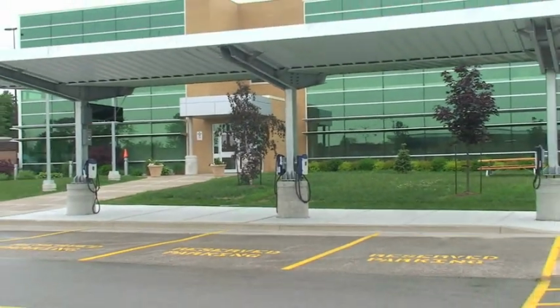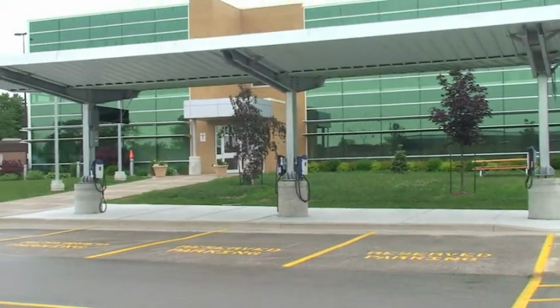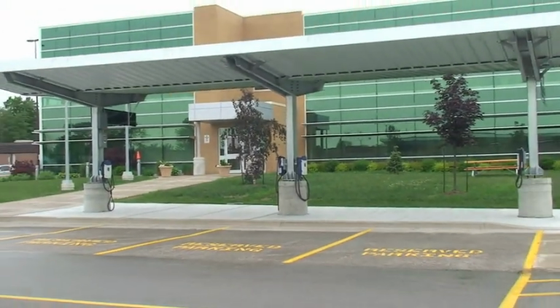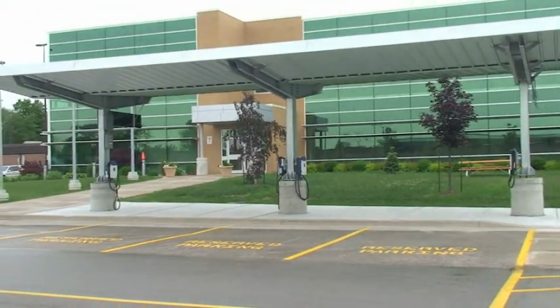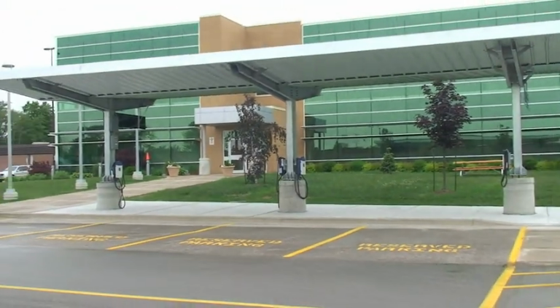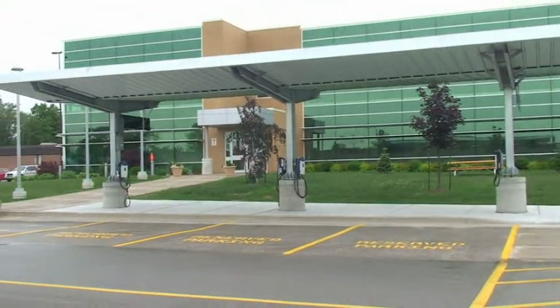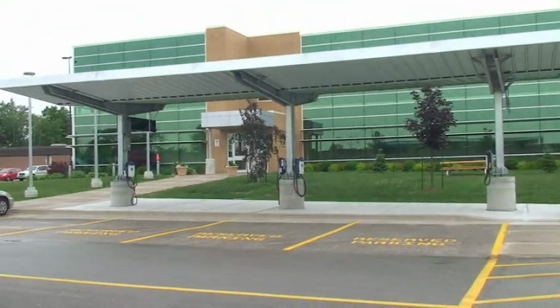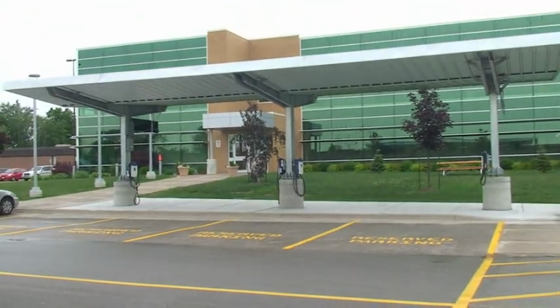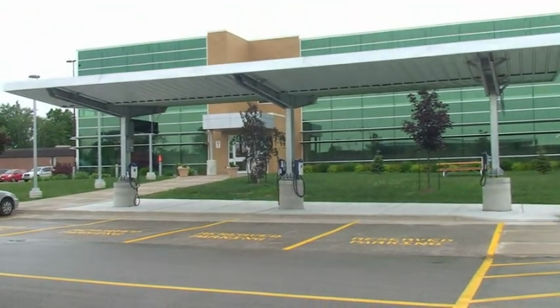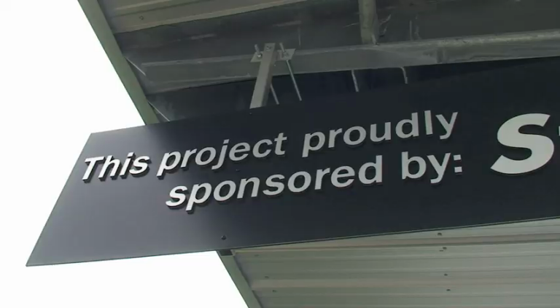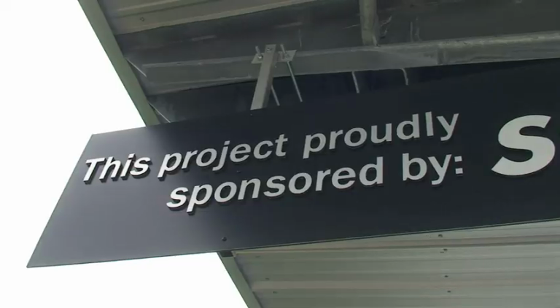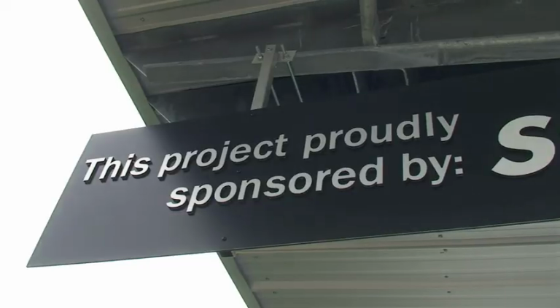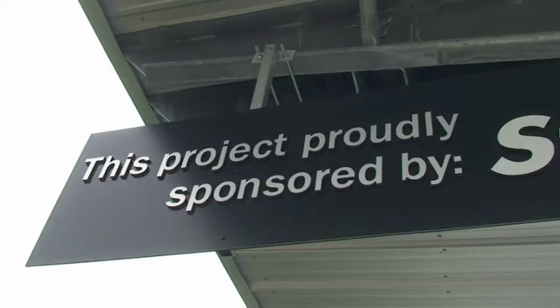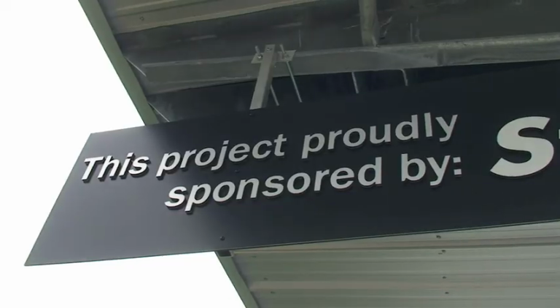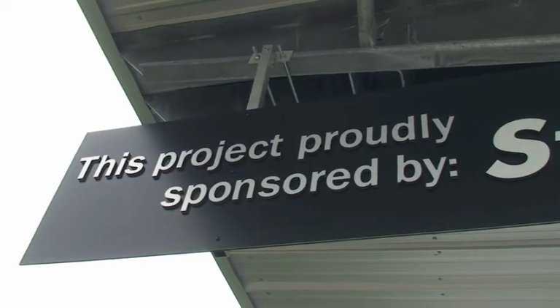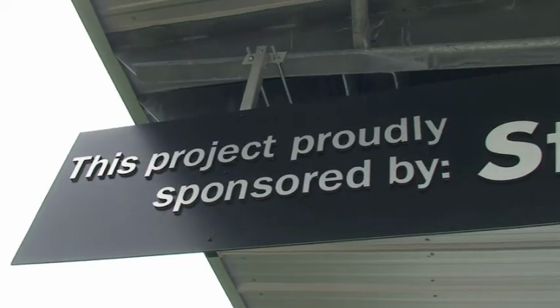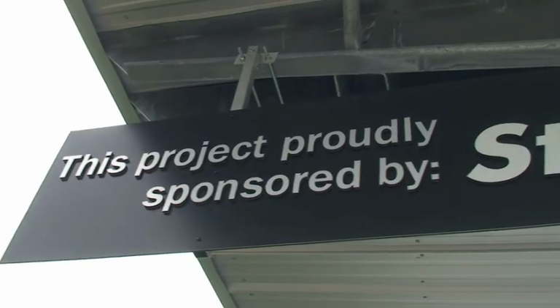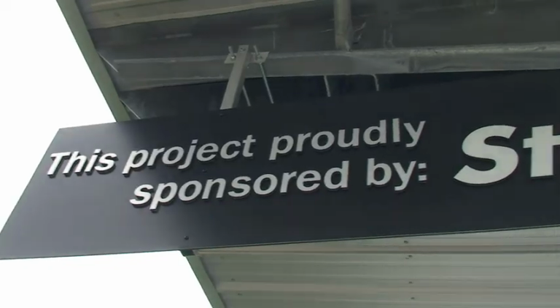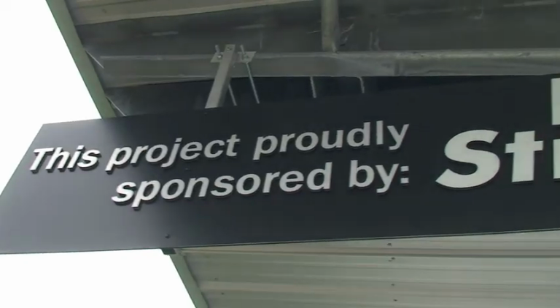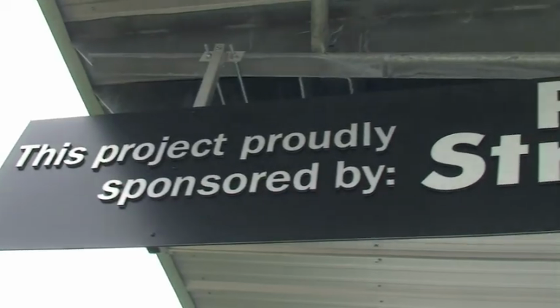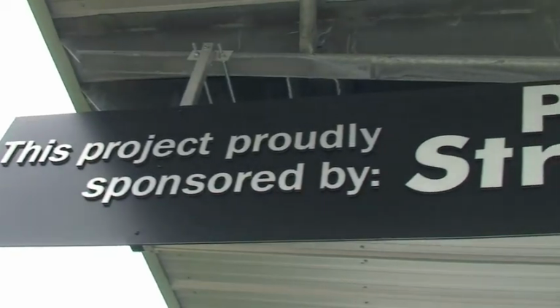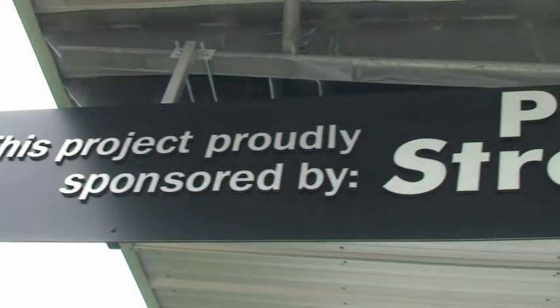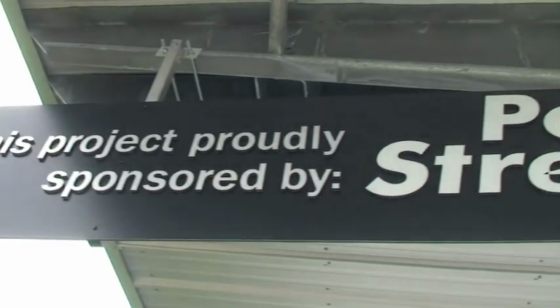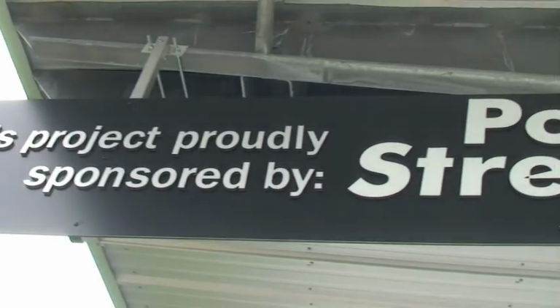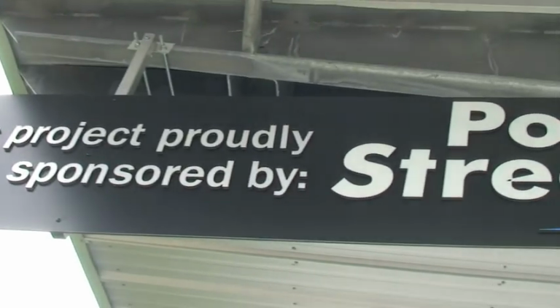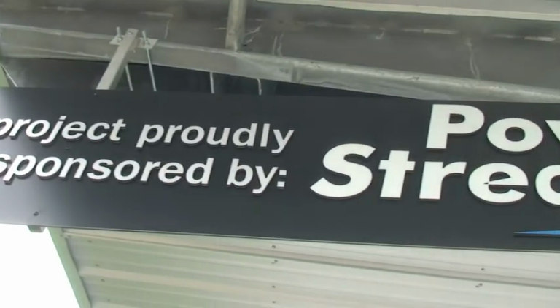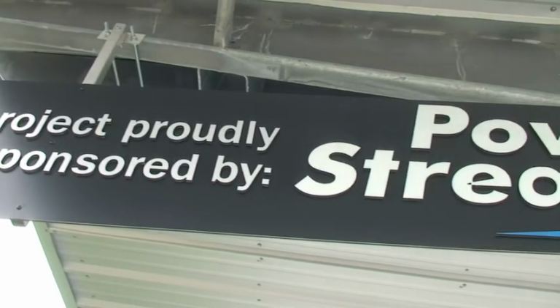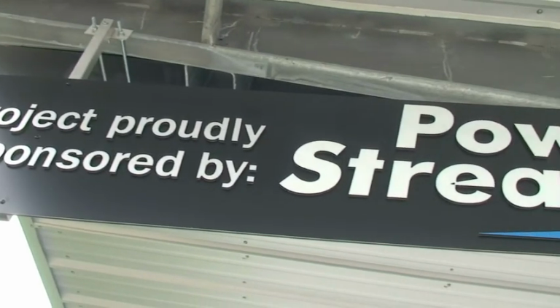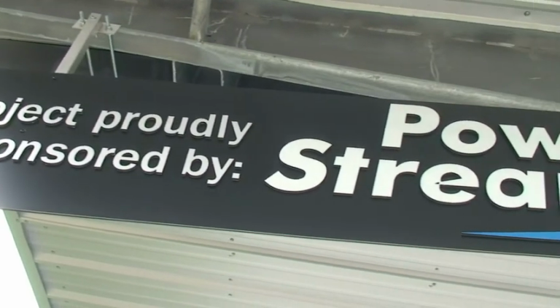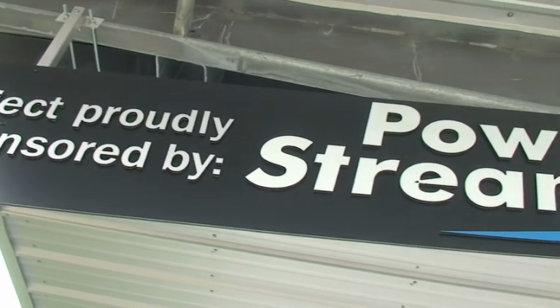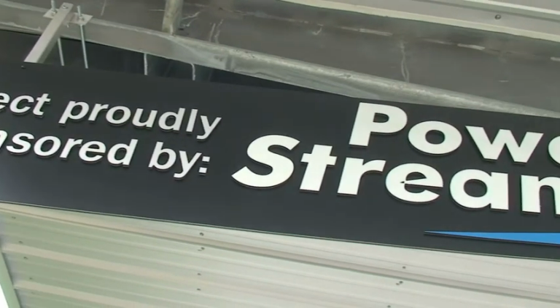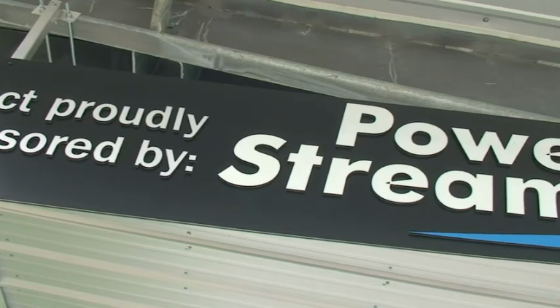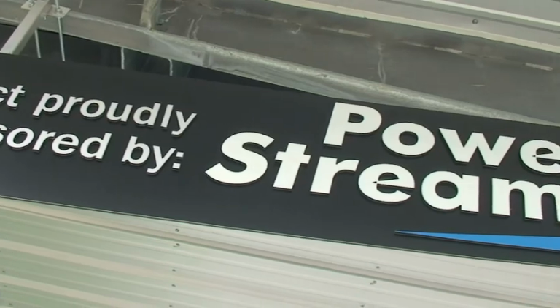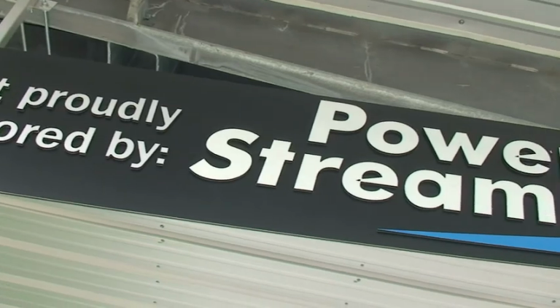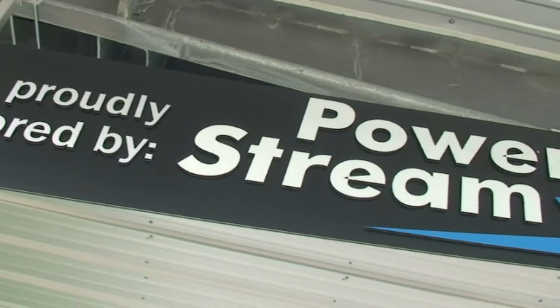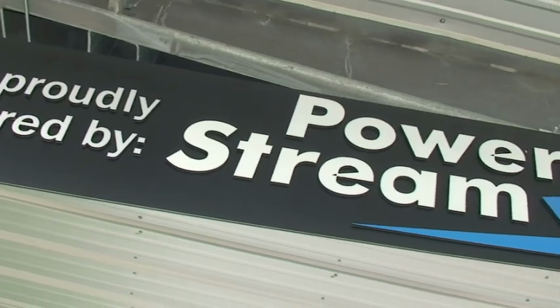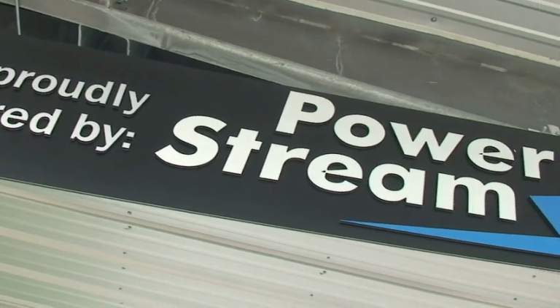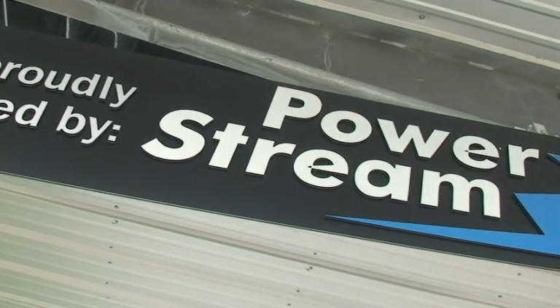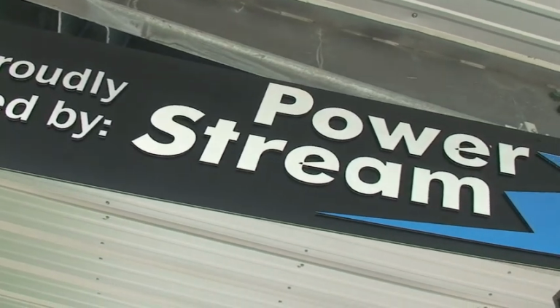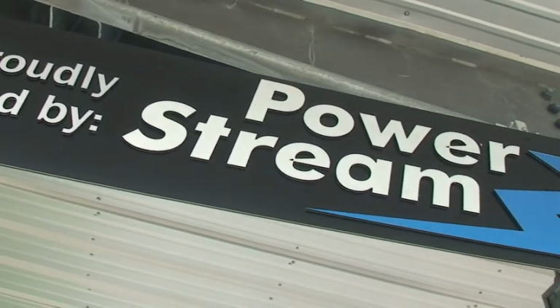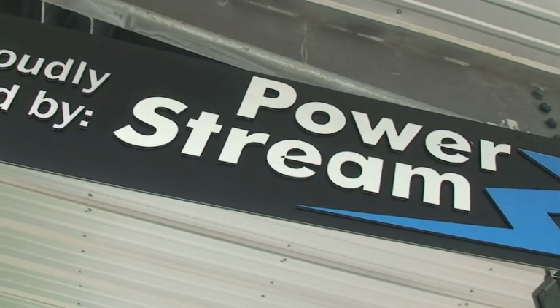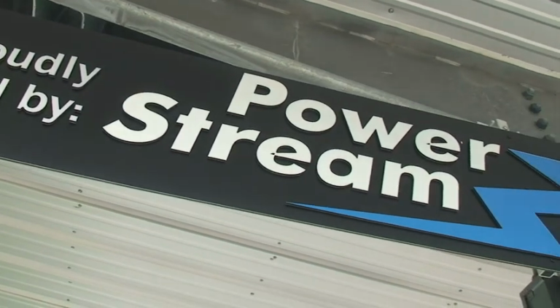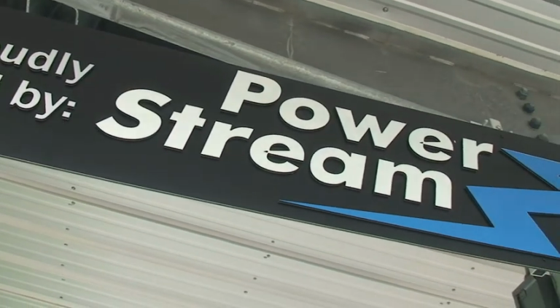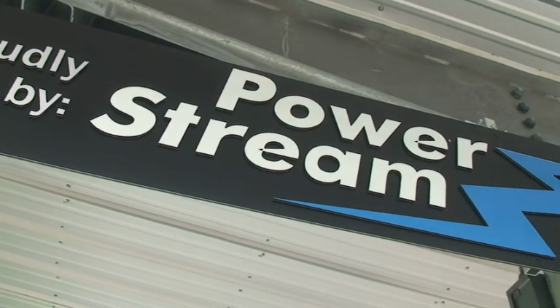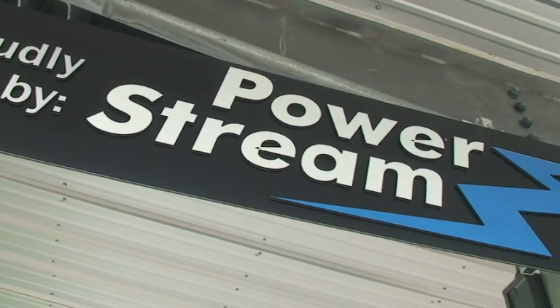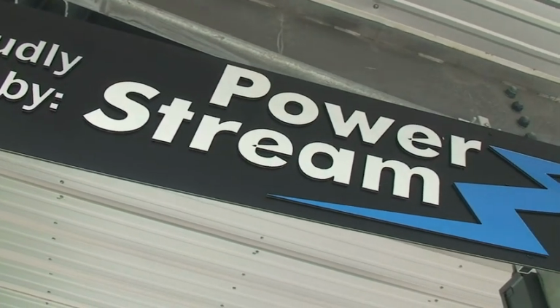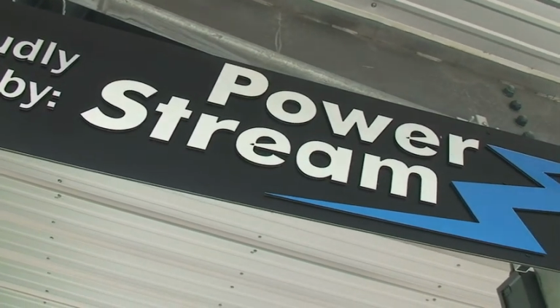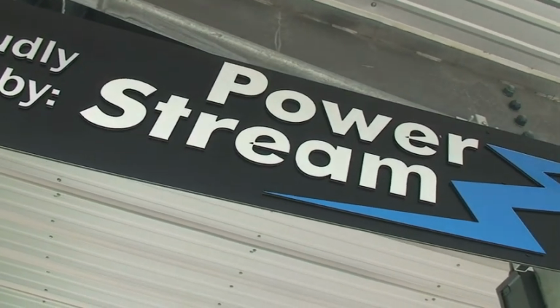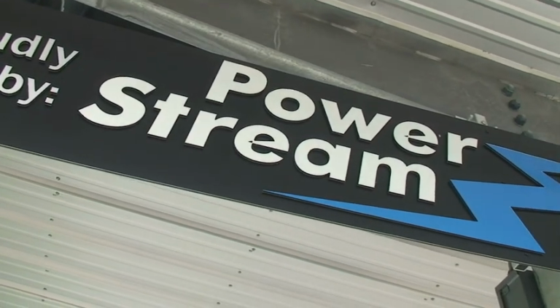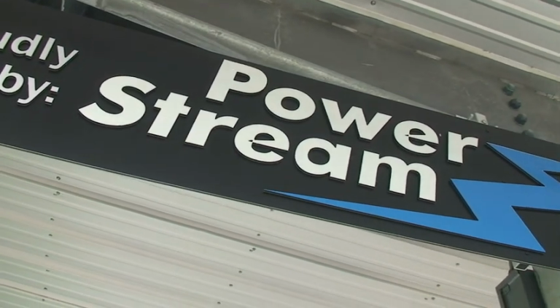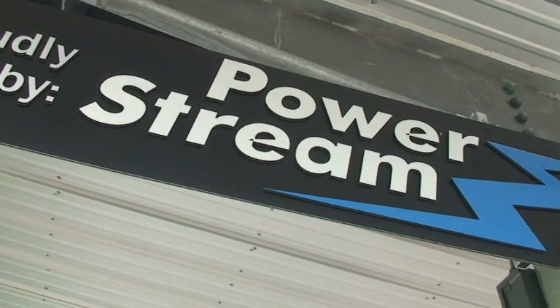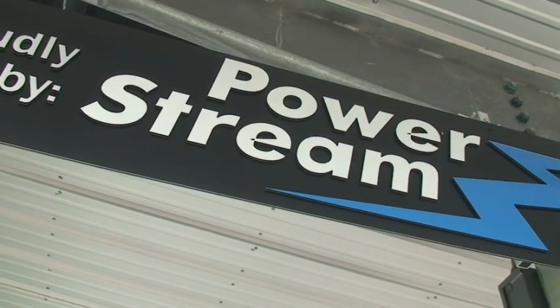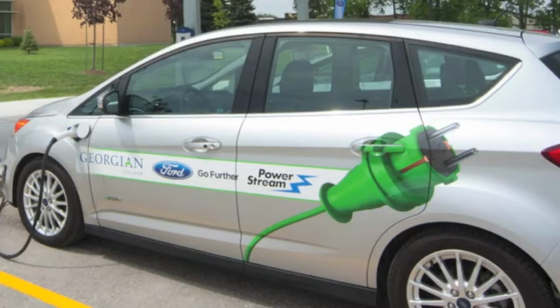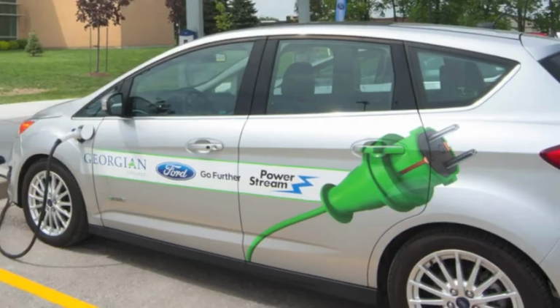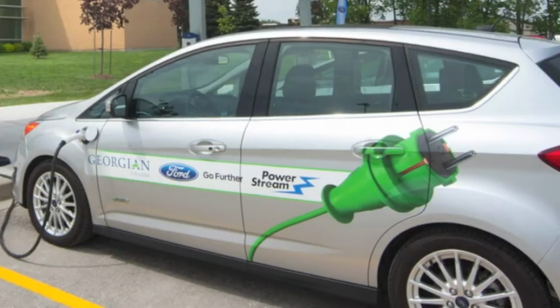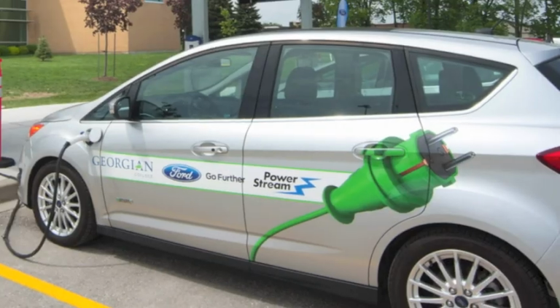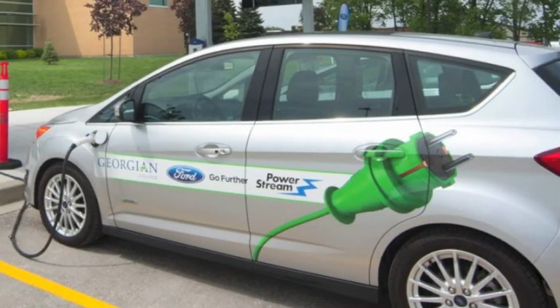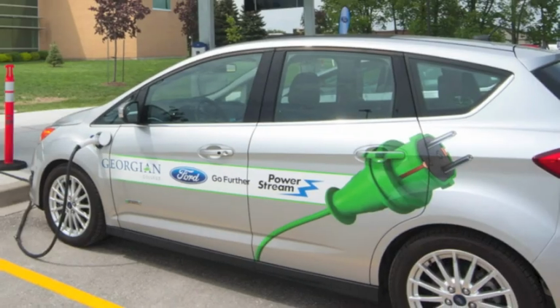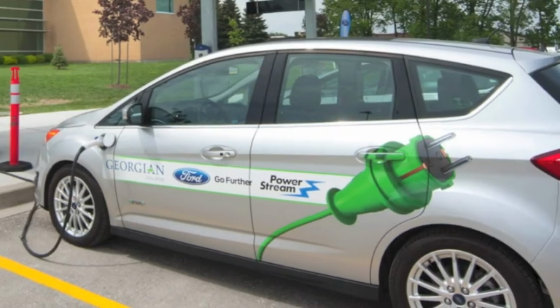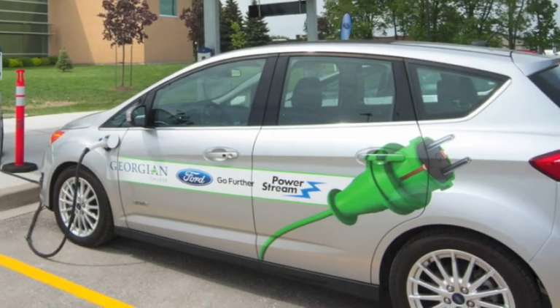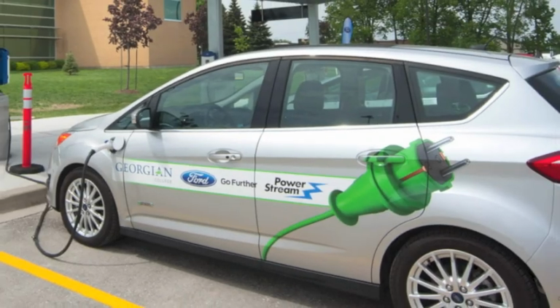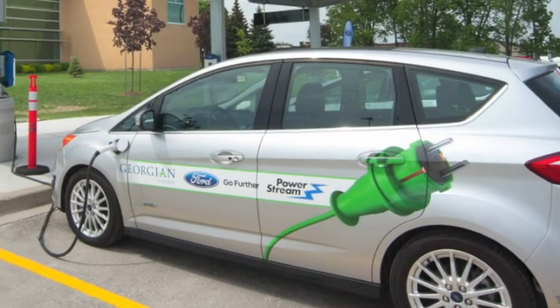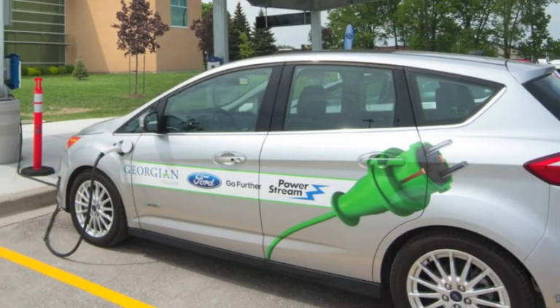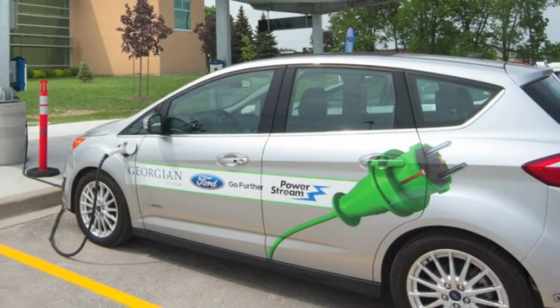Our major partner is PowerStream, and we have our own vehicles that are leased from Ford free of charge by Ford.